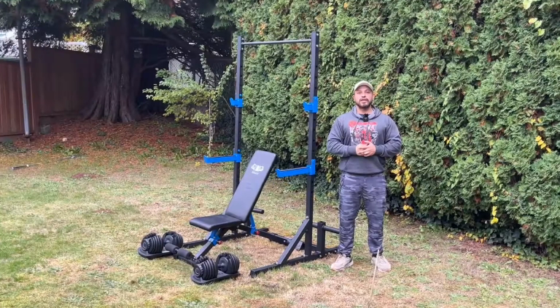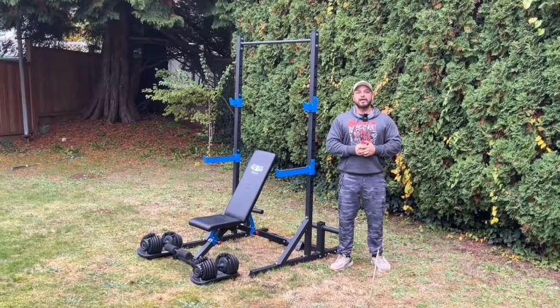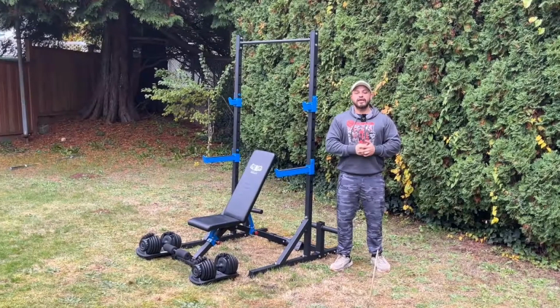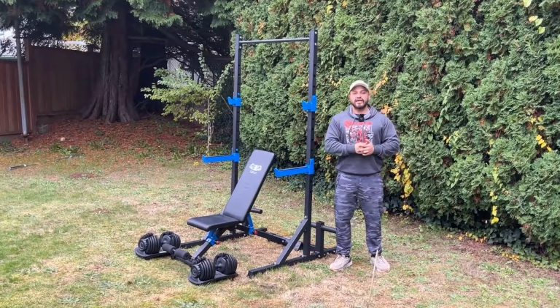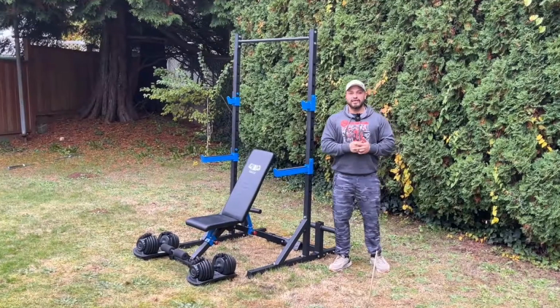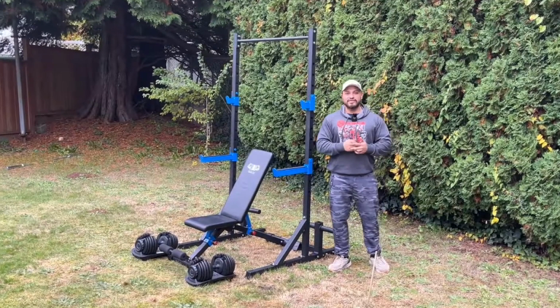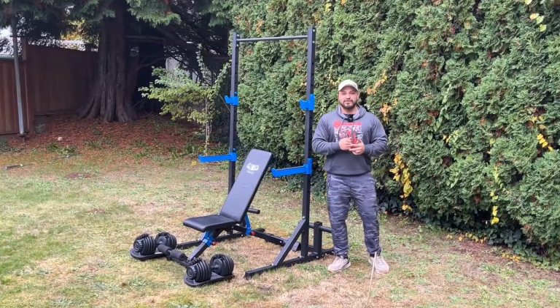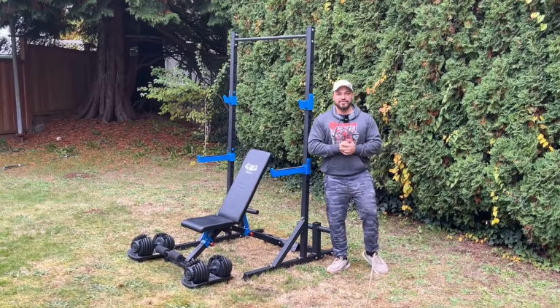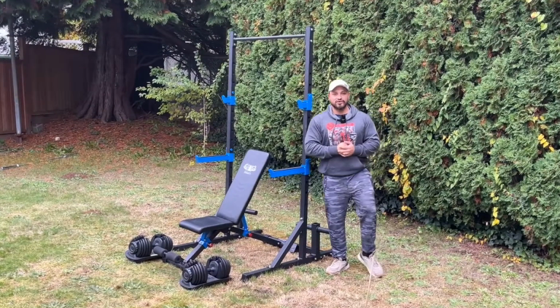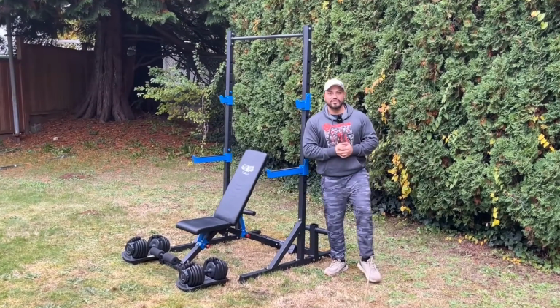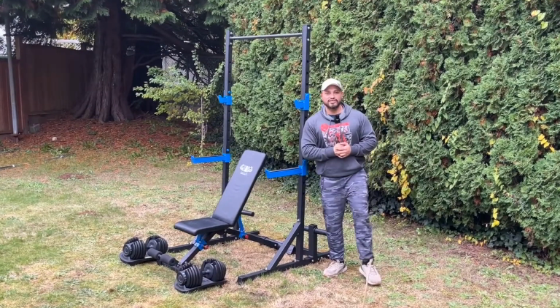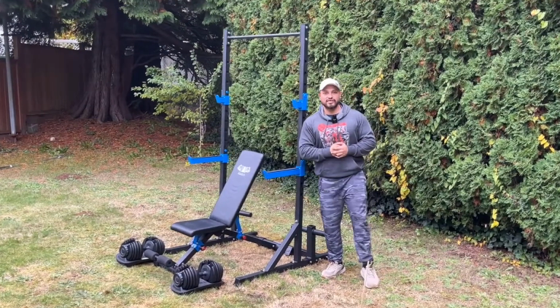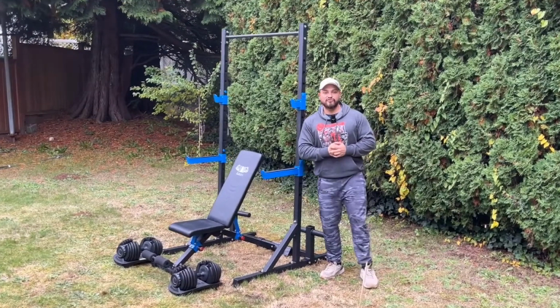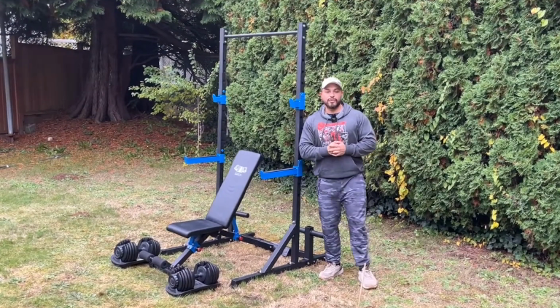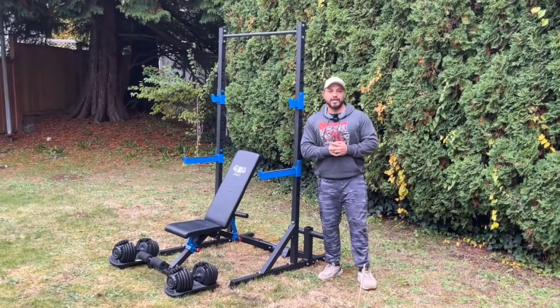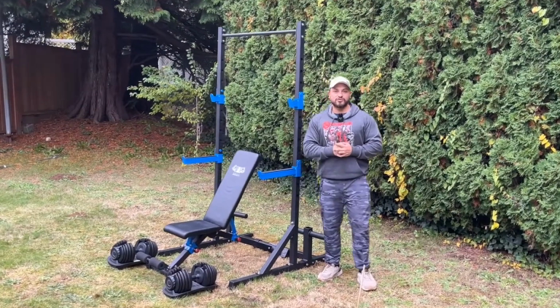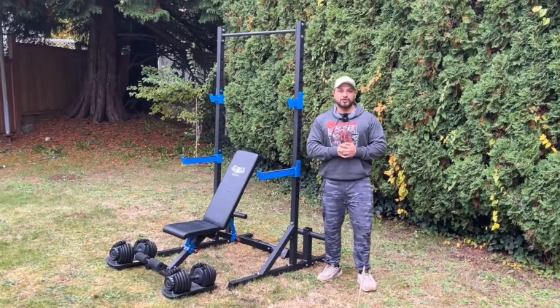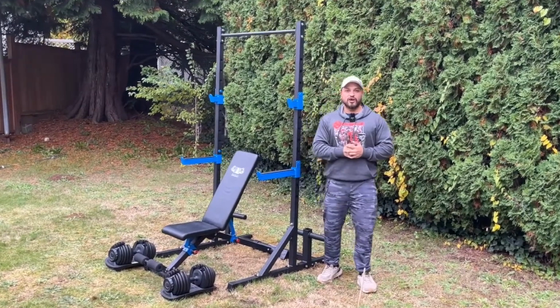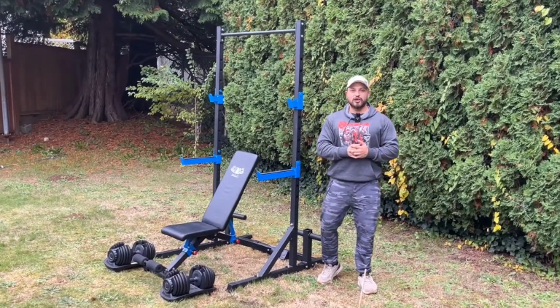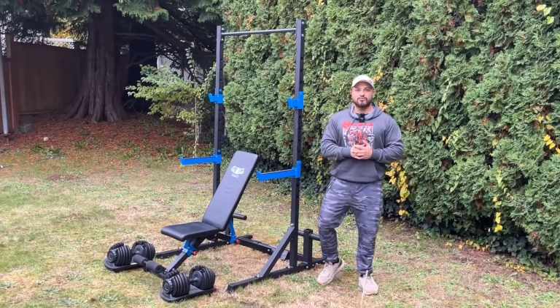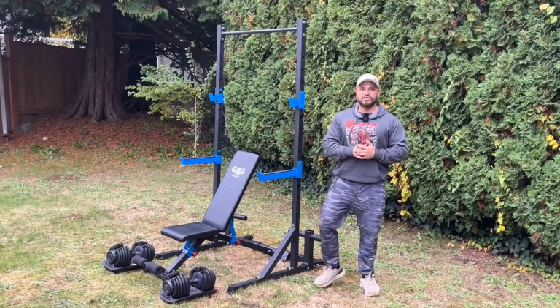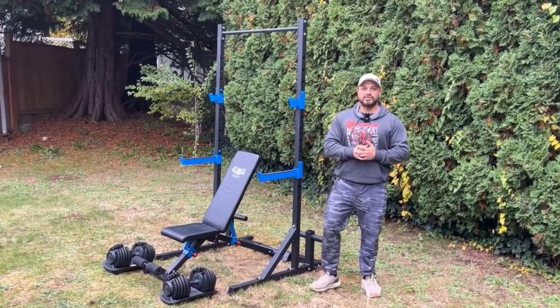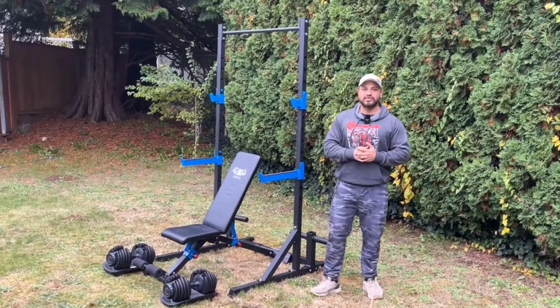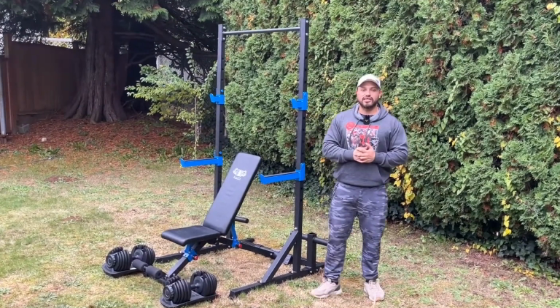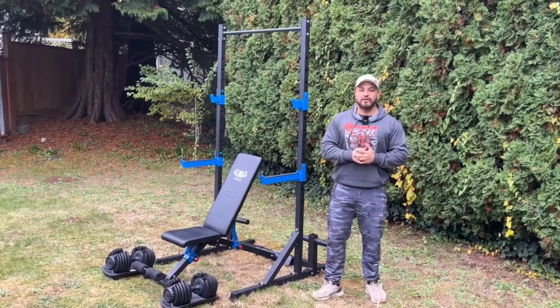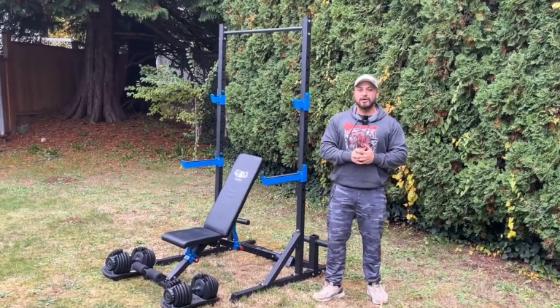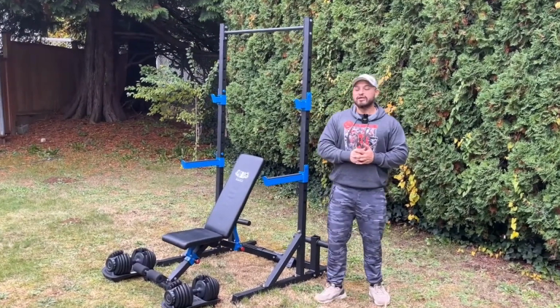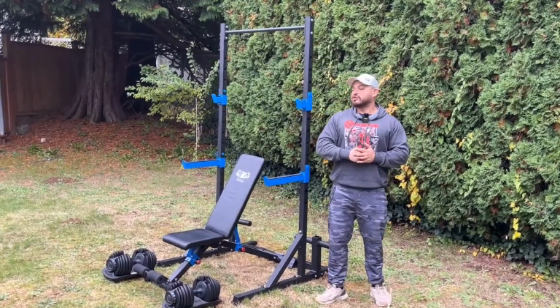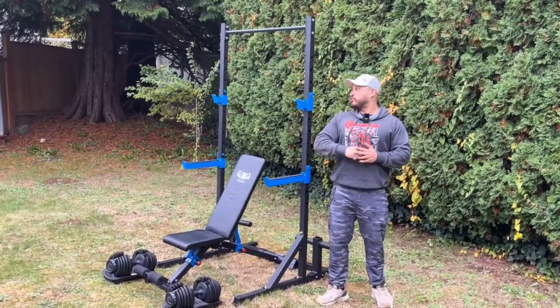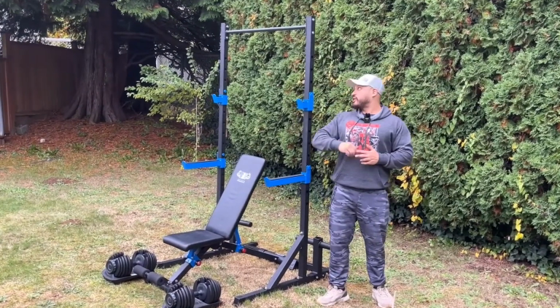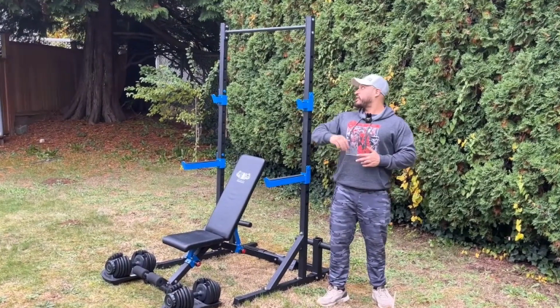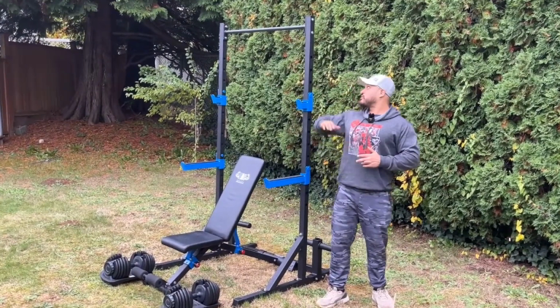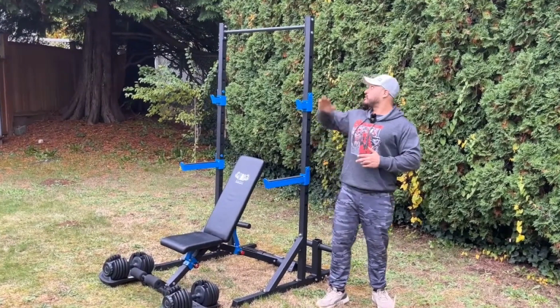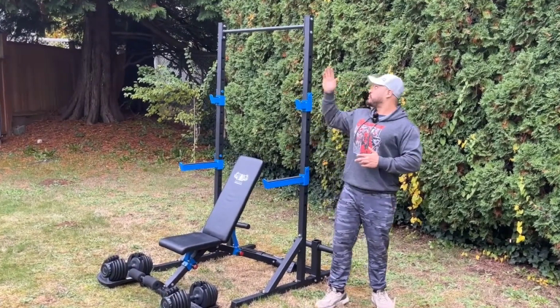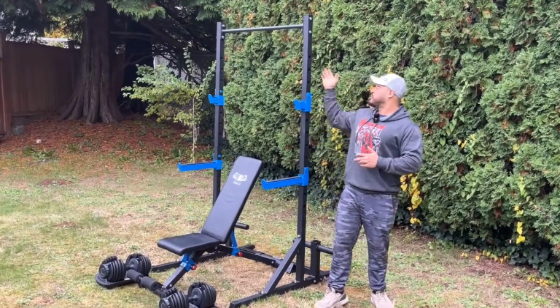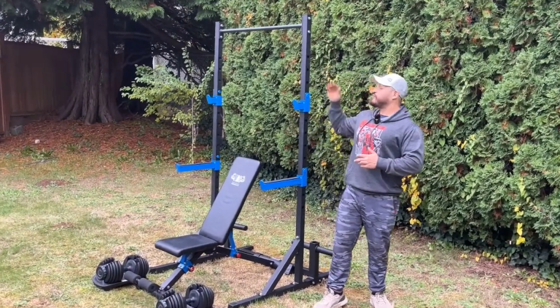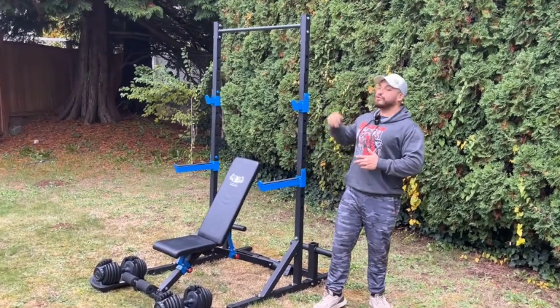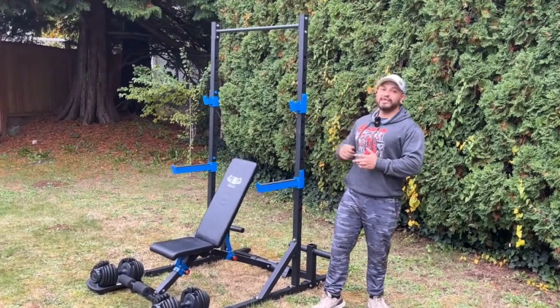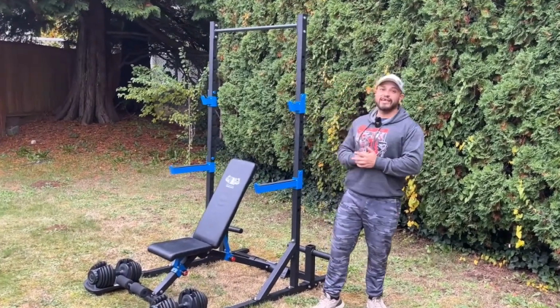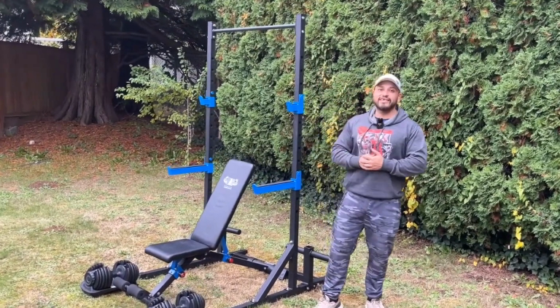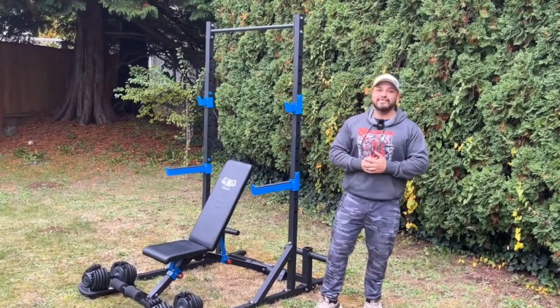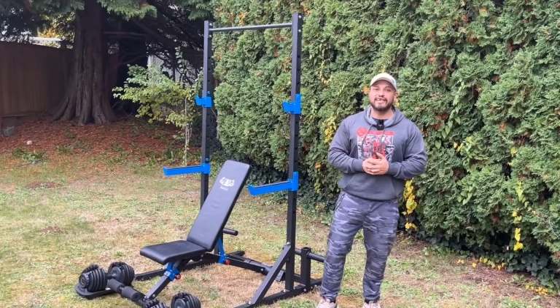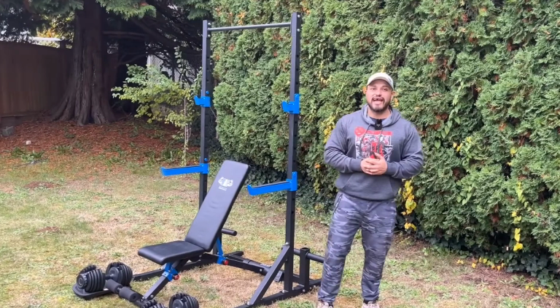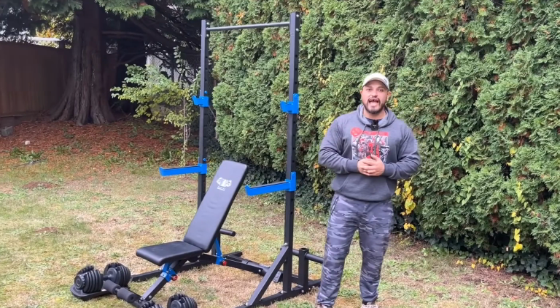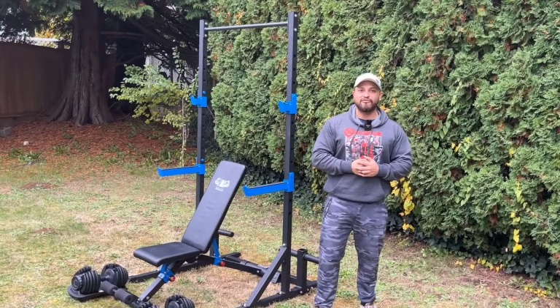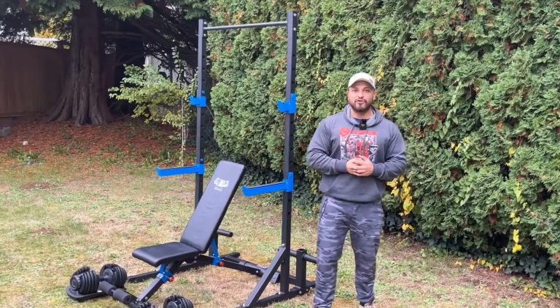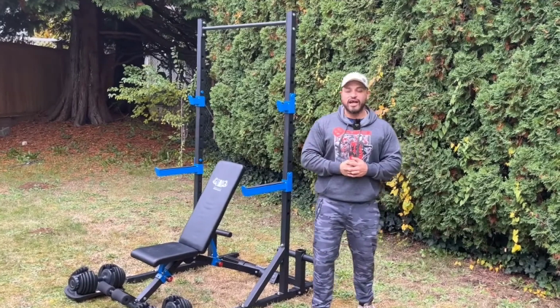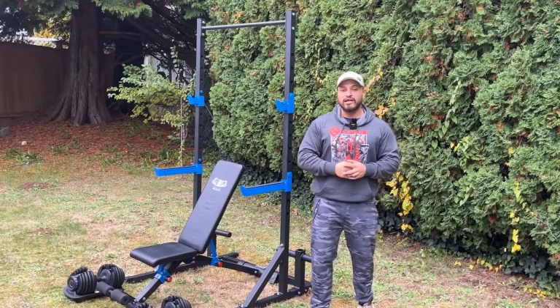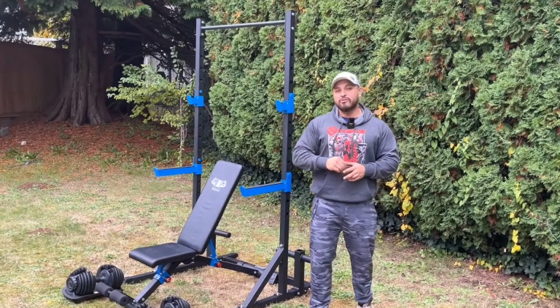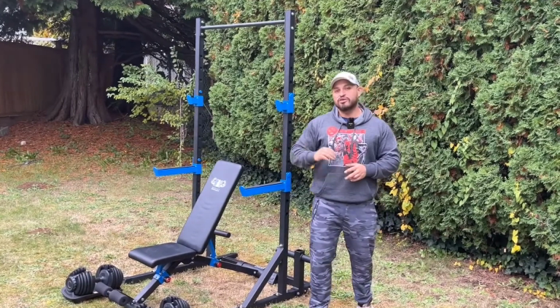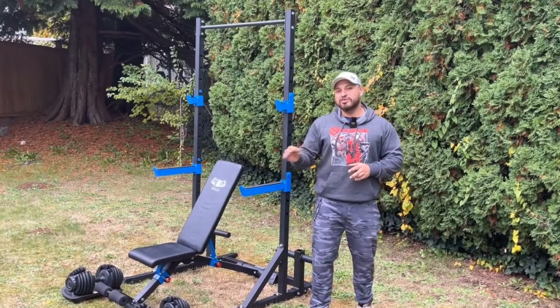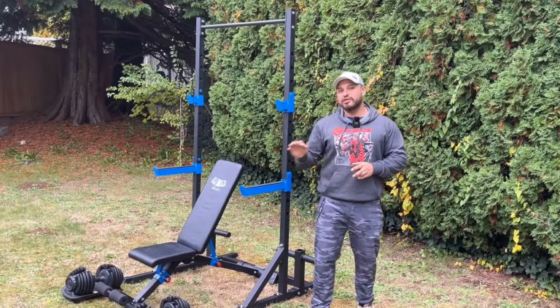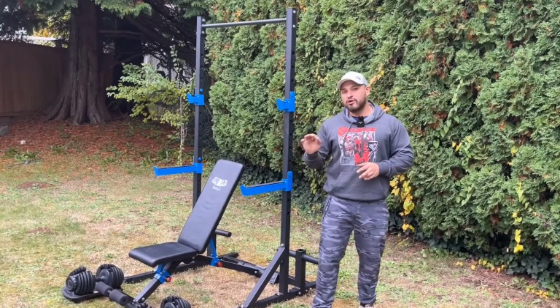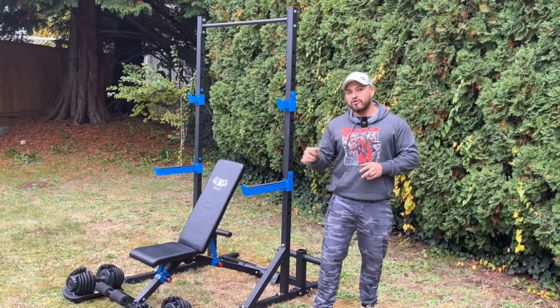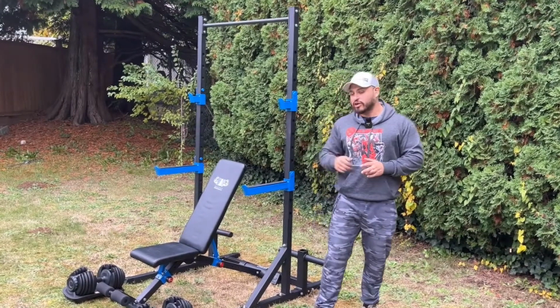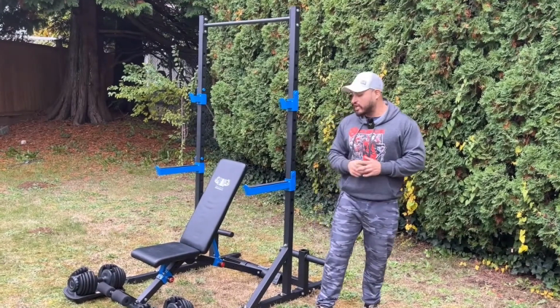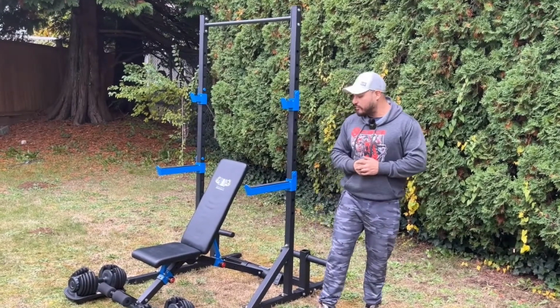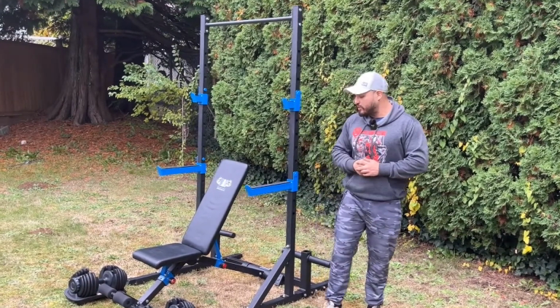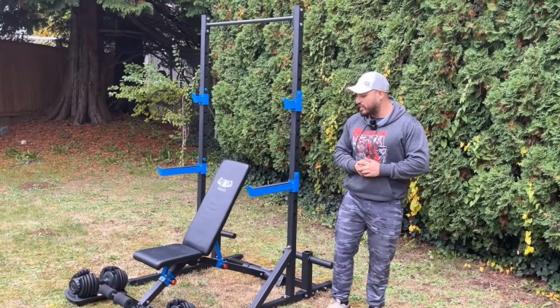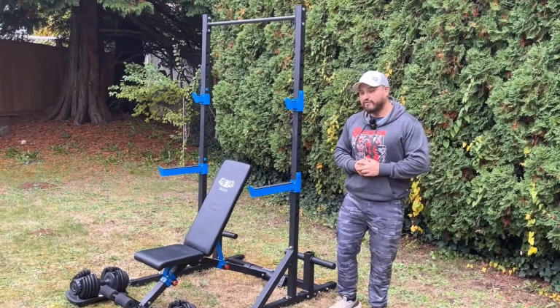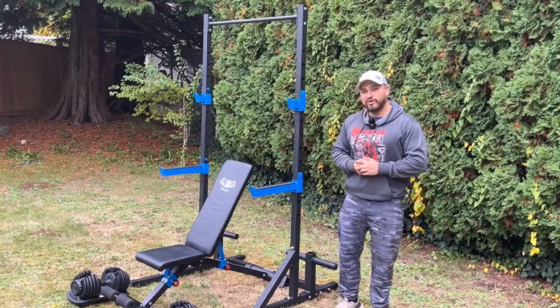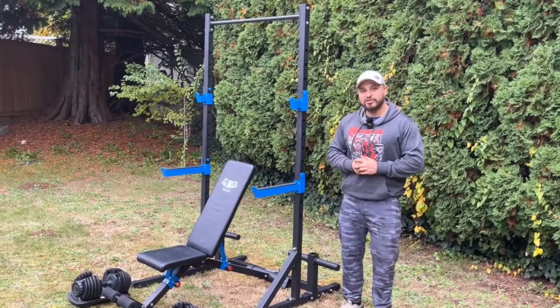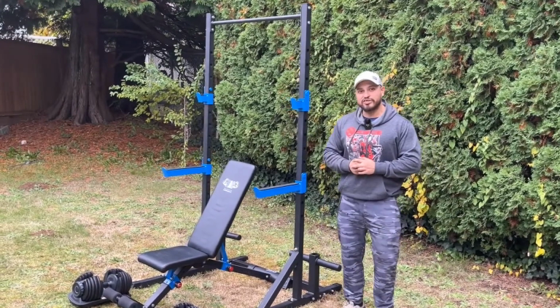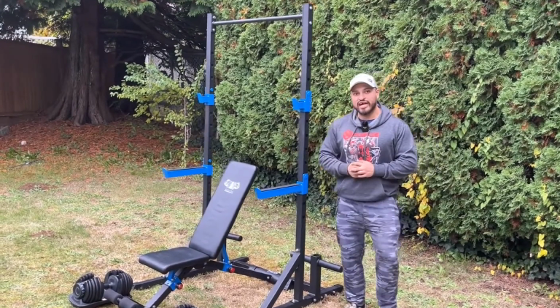Hey guys, how's it going? It's Dylan from Ezreal Arm Wrestling Club. We're here with the beautiful EAC Half Rack. We're just gonna go over a couple key features.